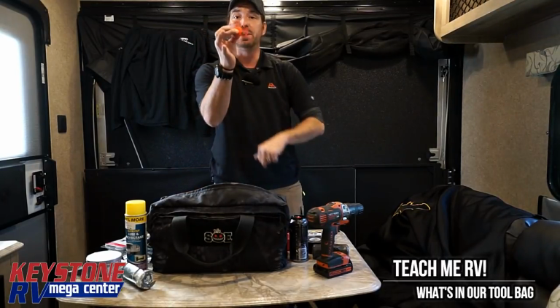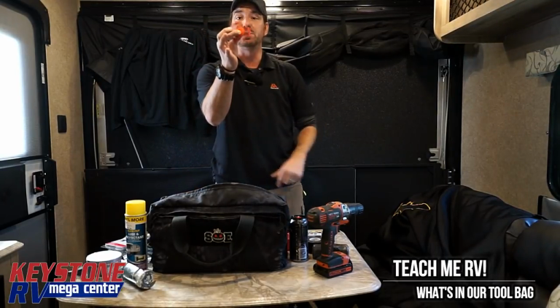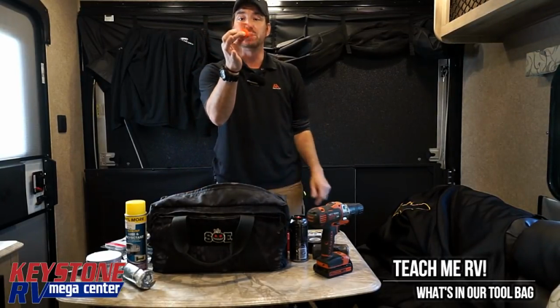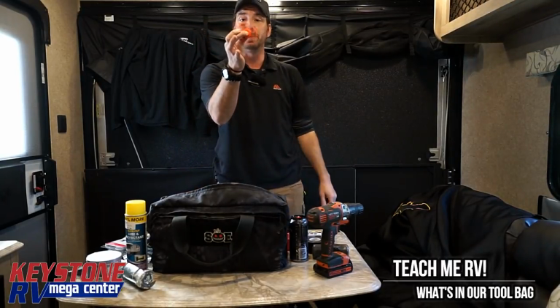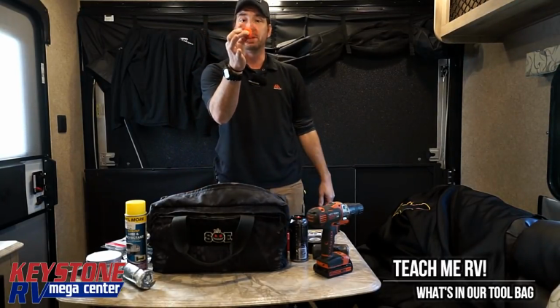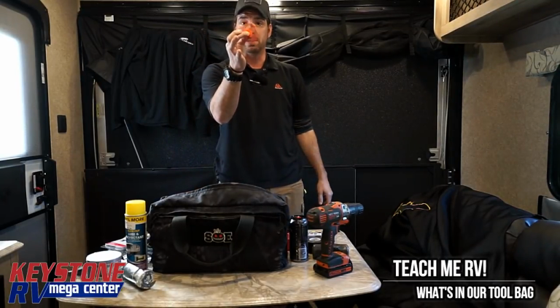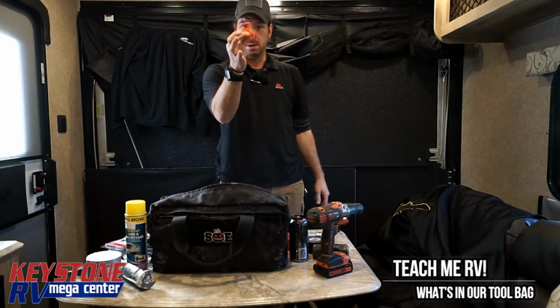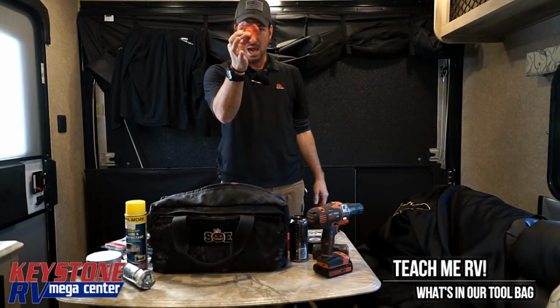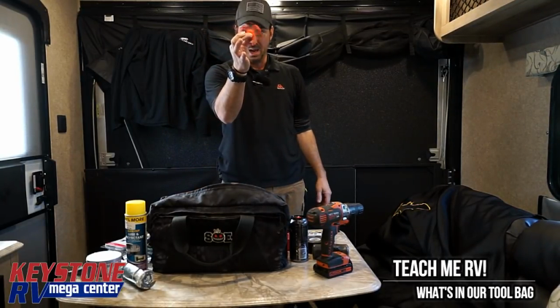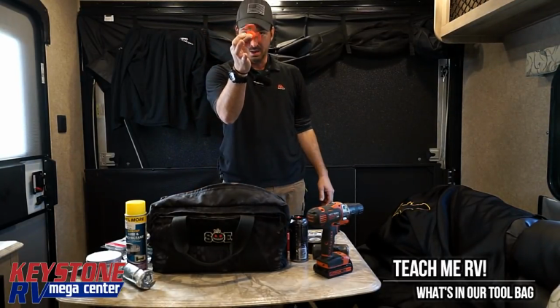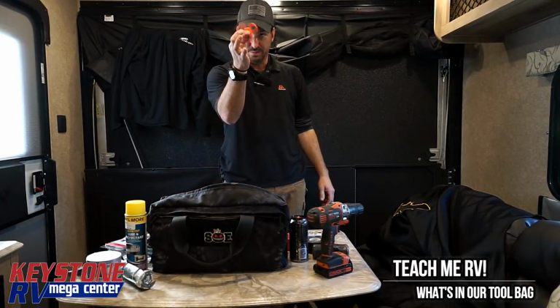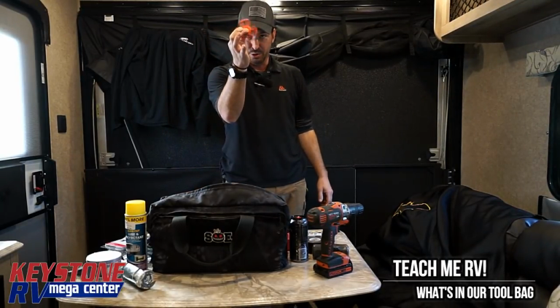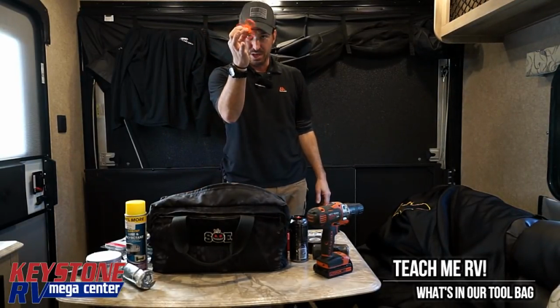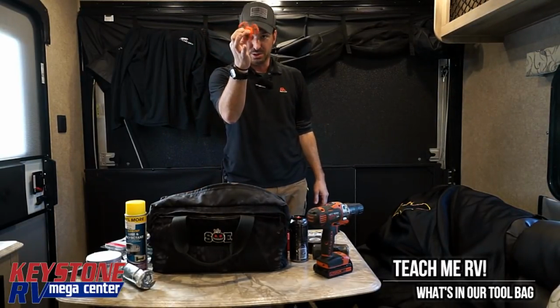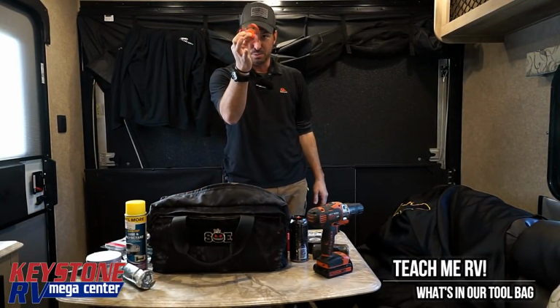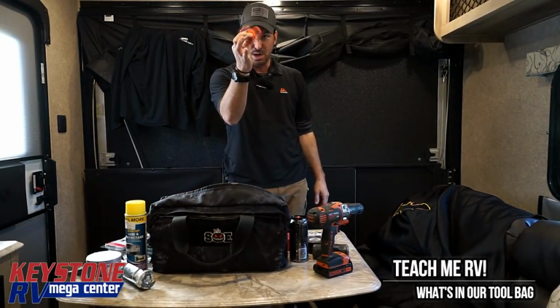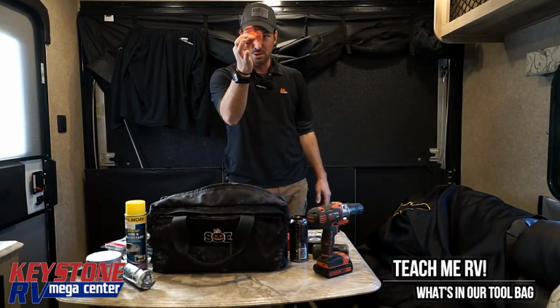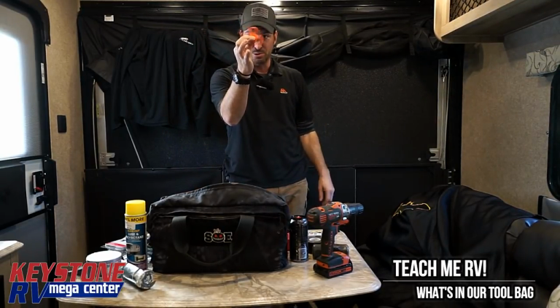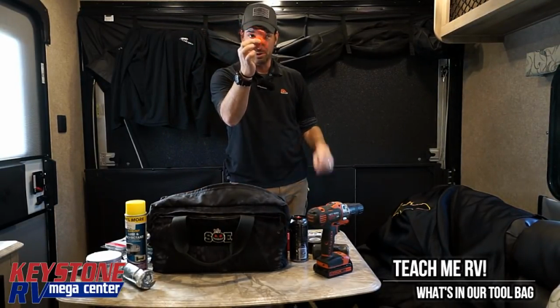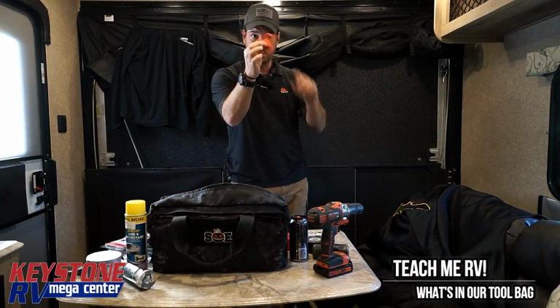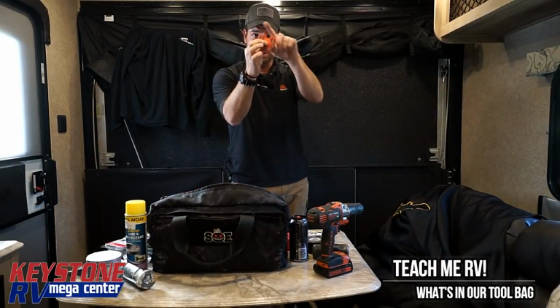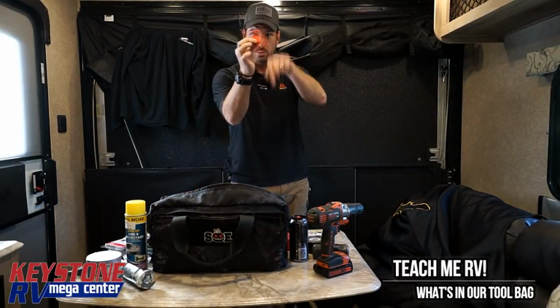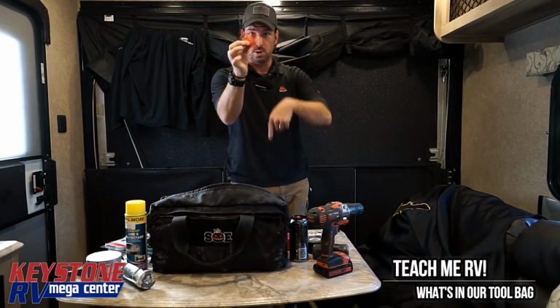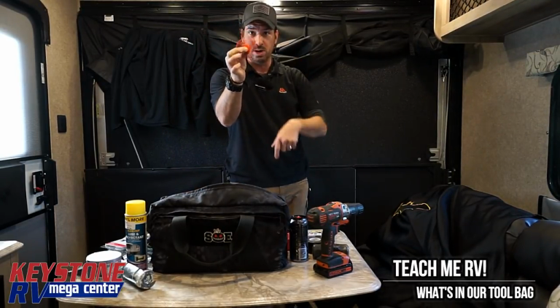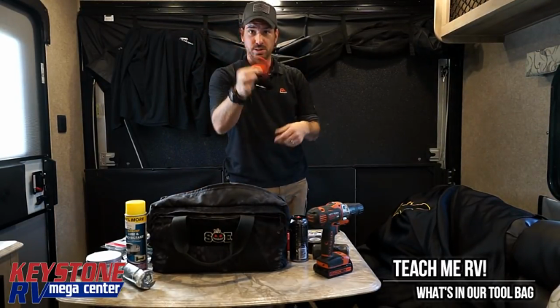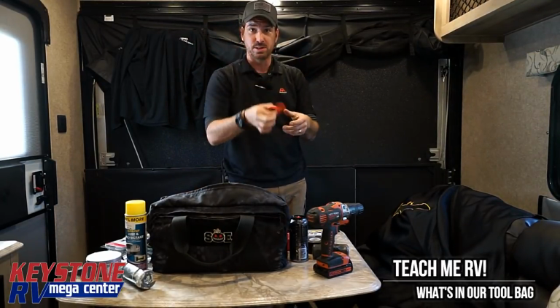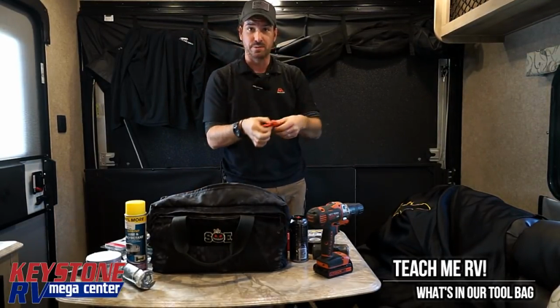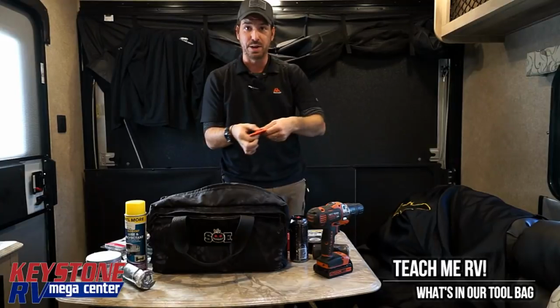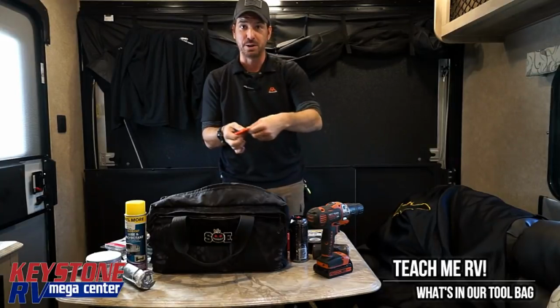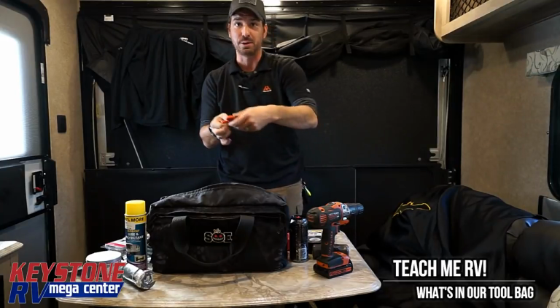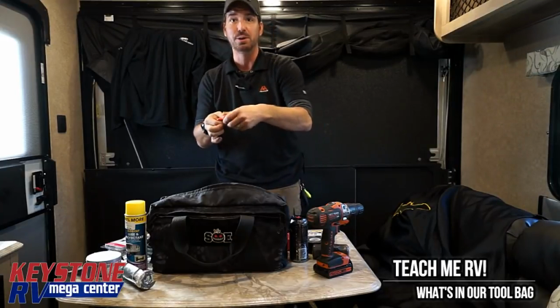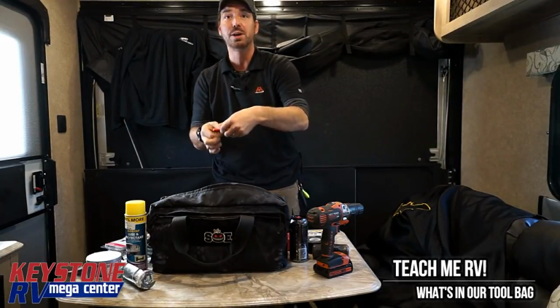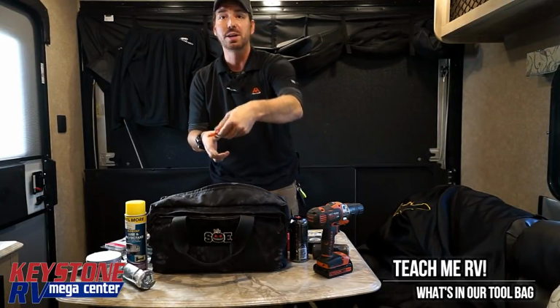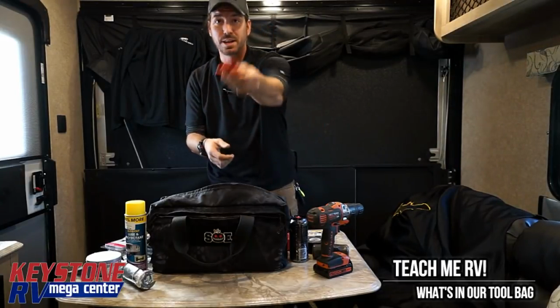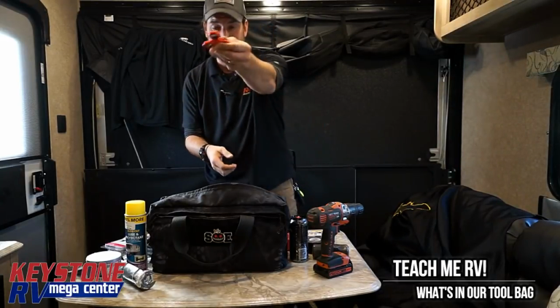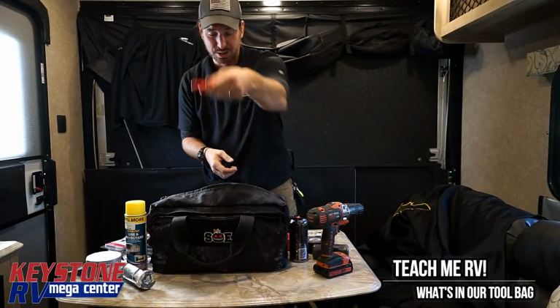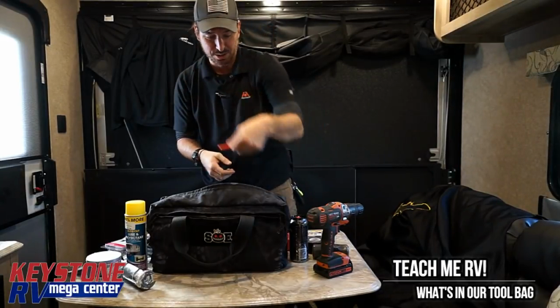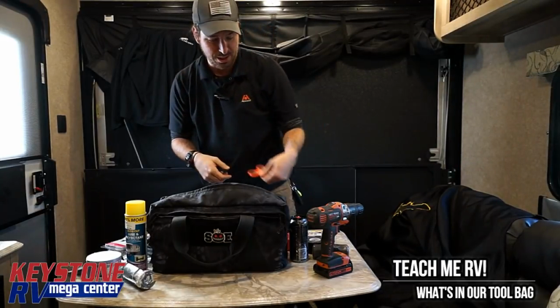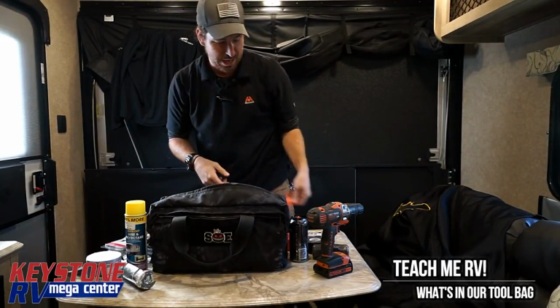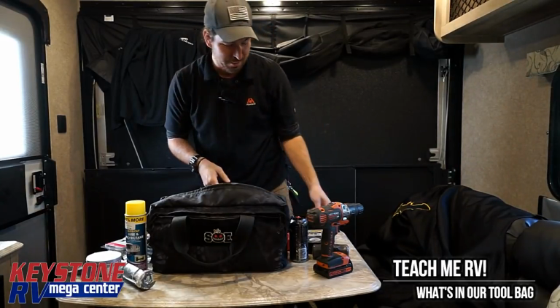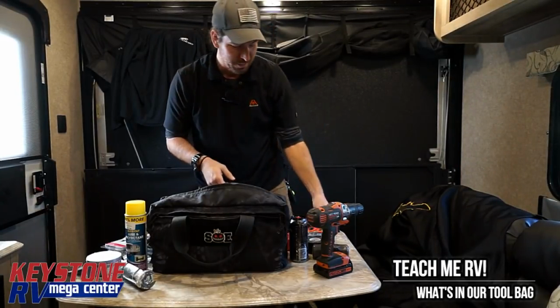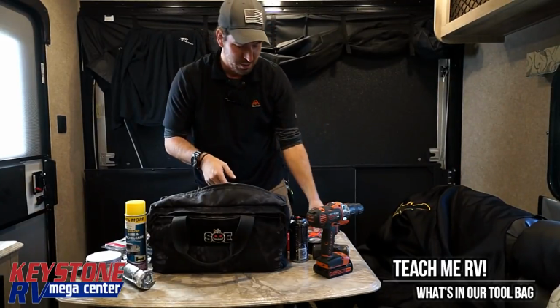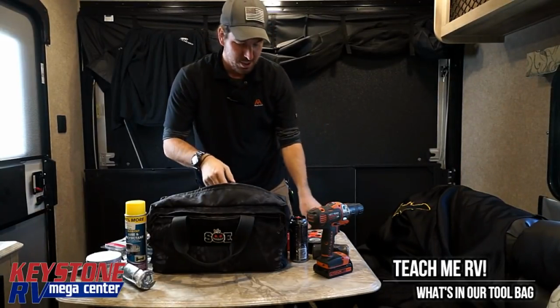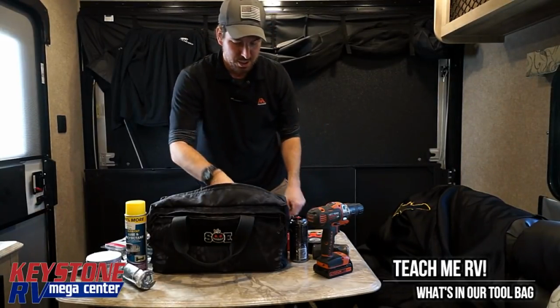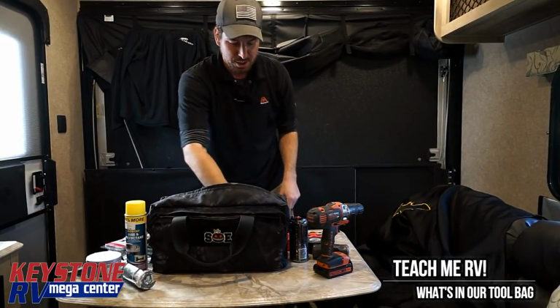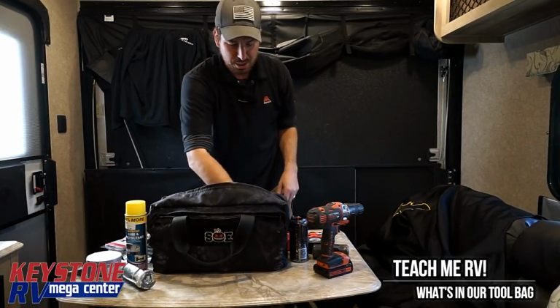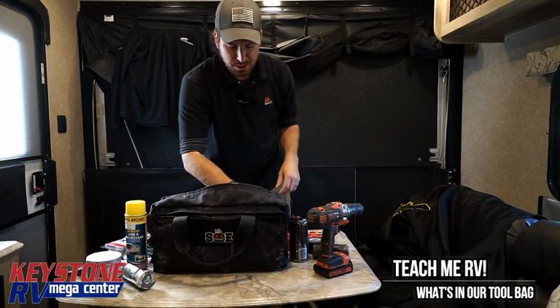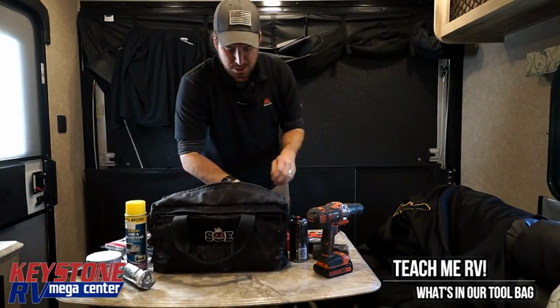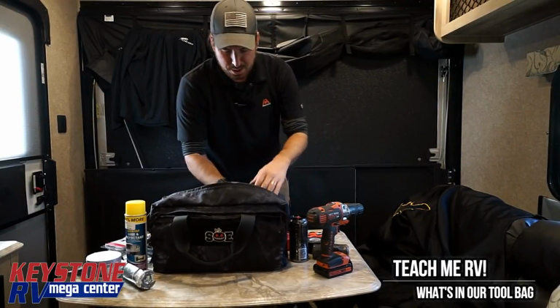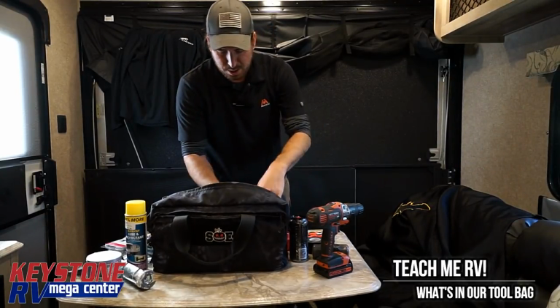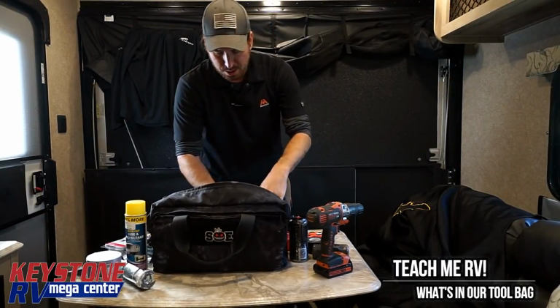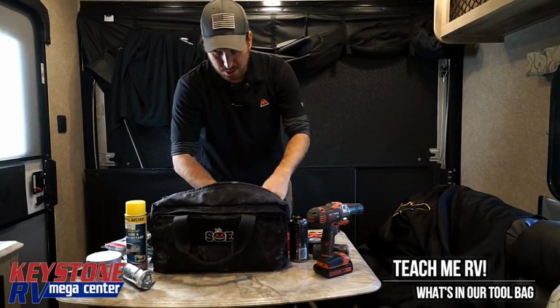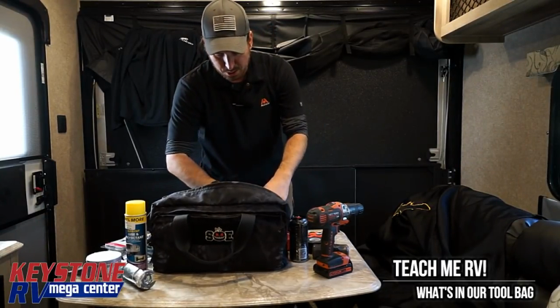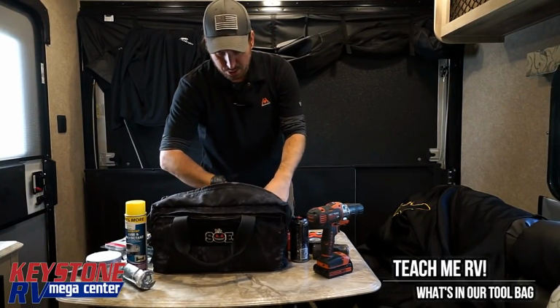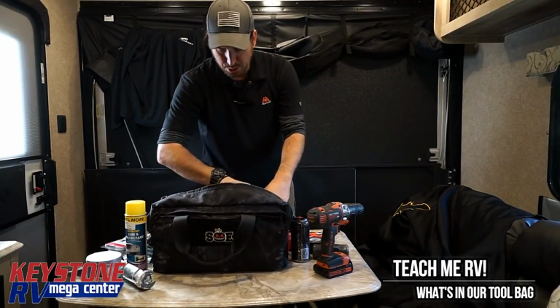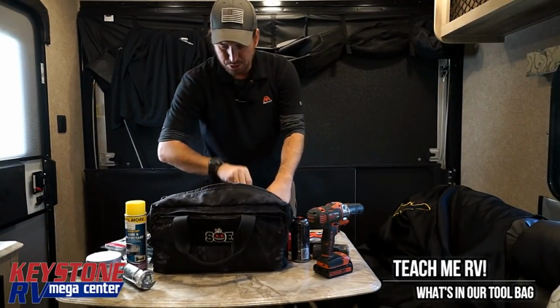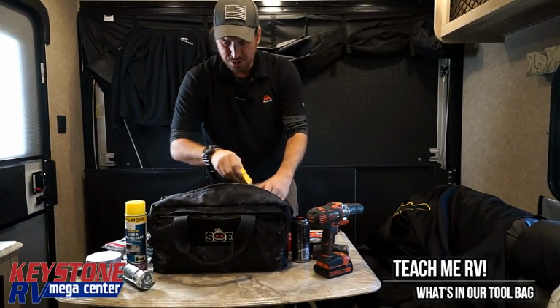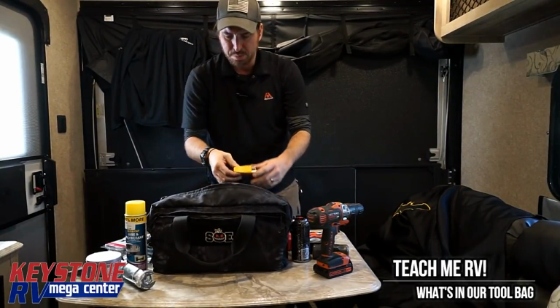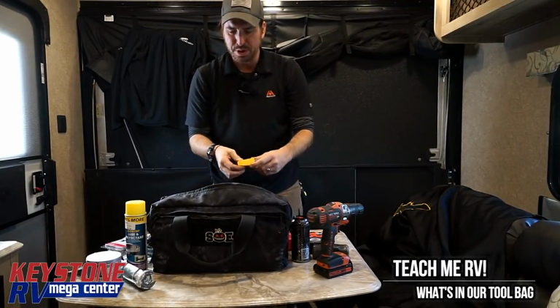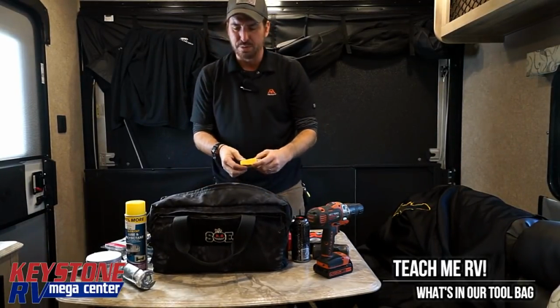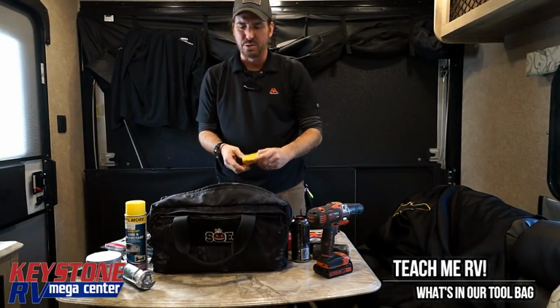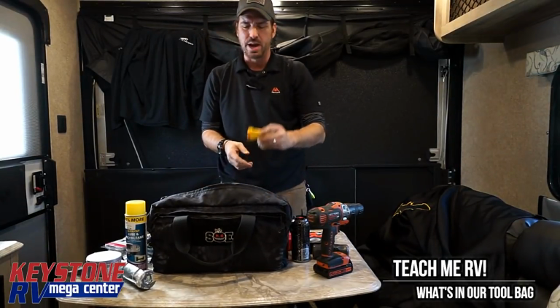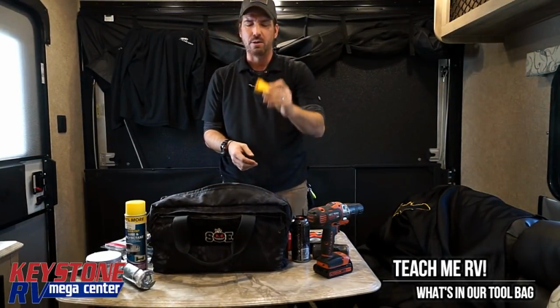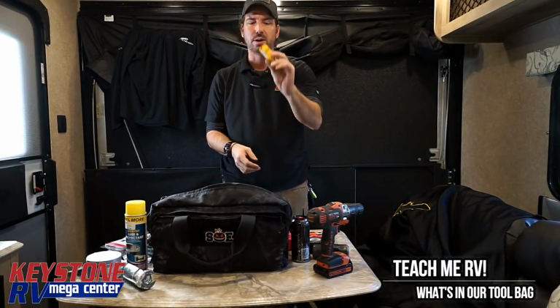Fidget spinner — if your kids are bothering you while you work on stuff, give this to them and they'll disappear for an hour.